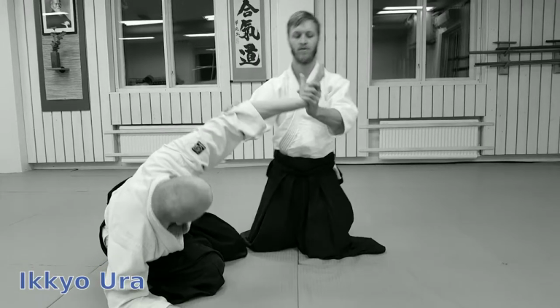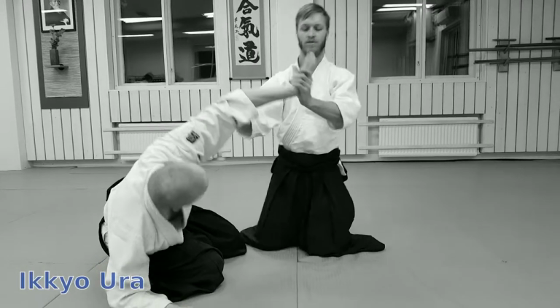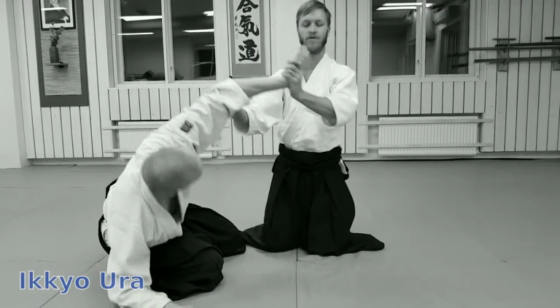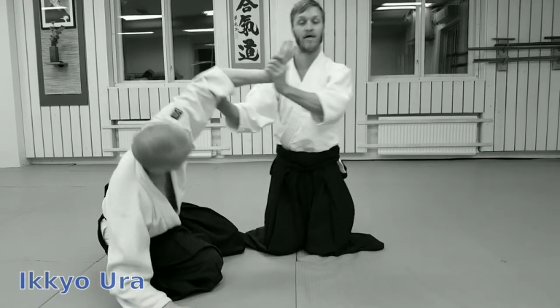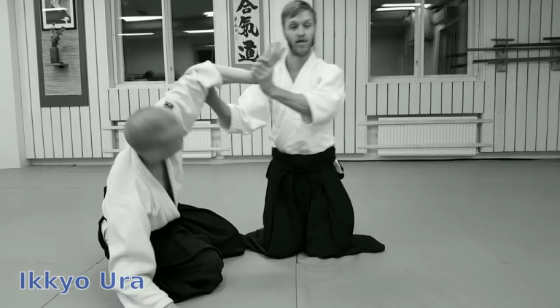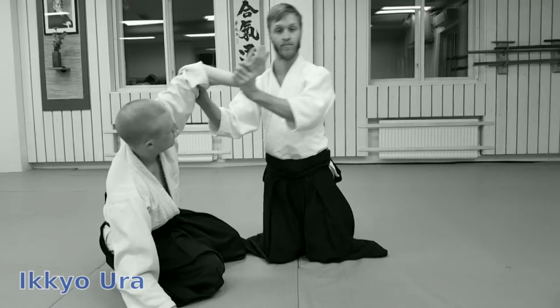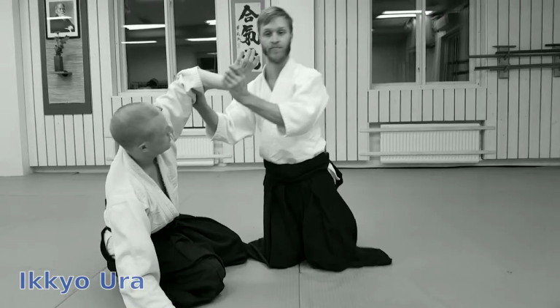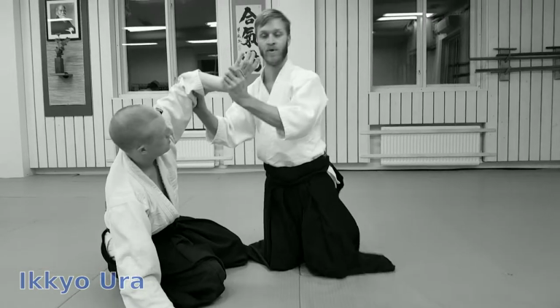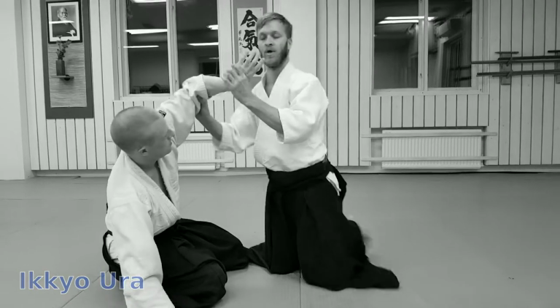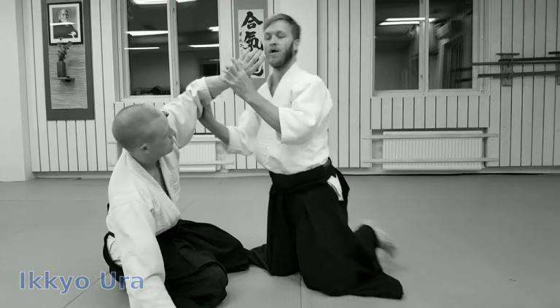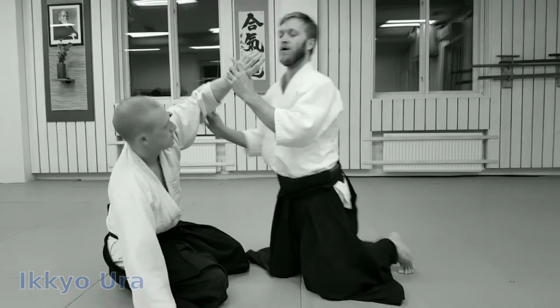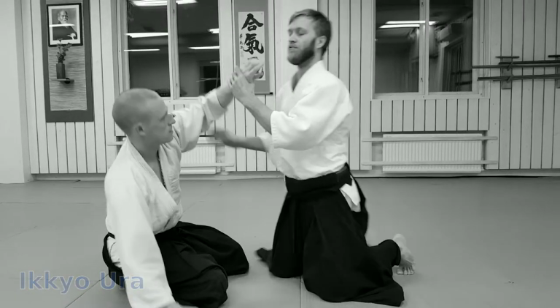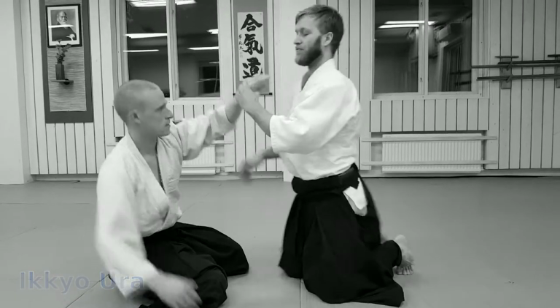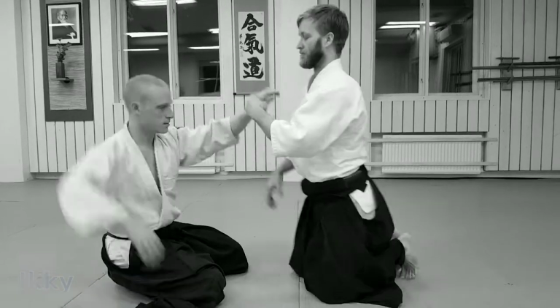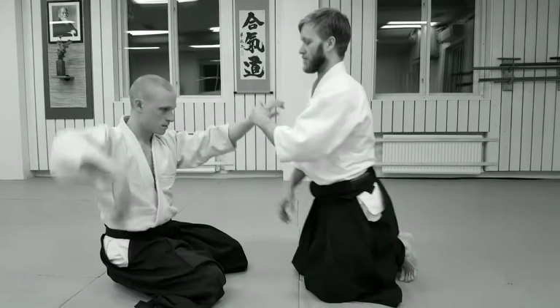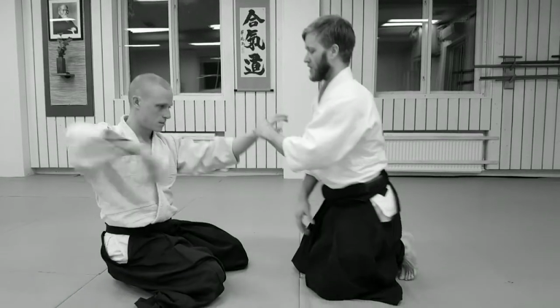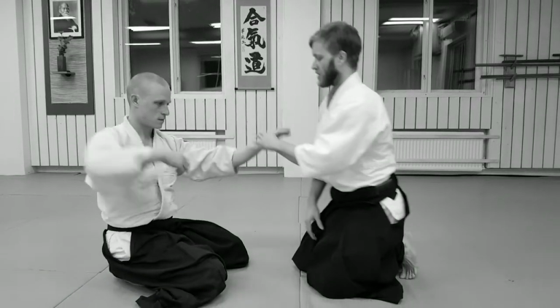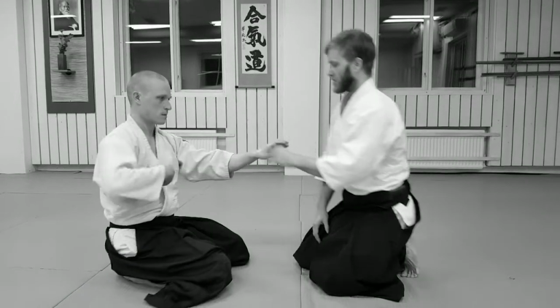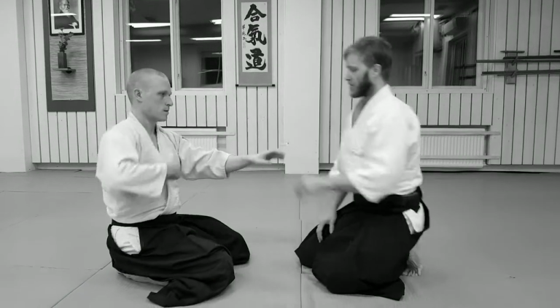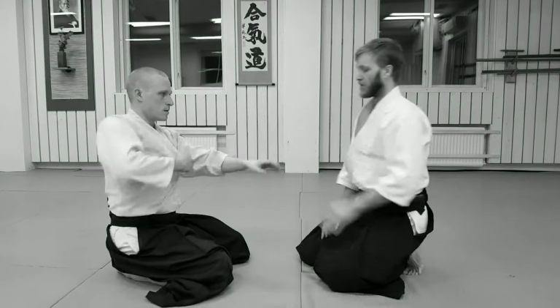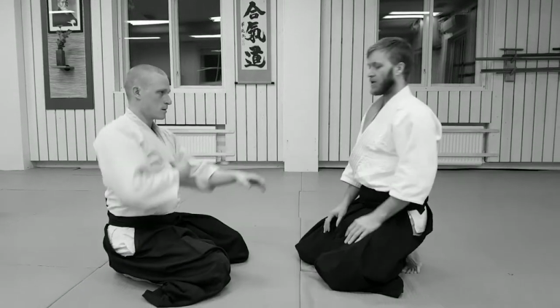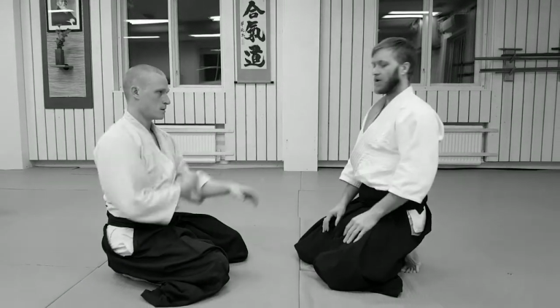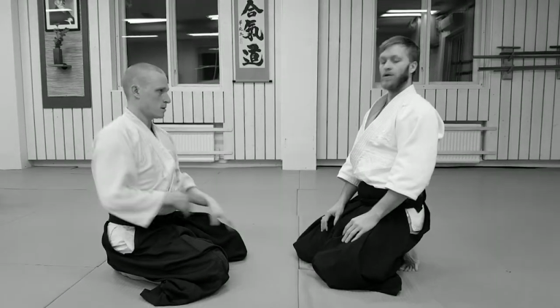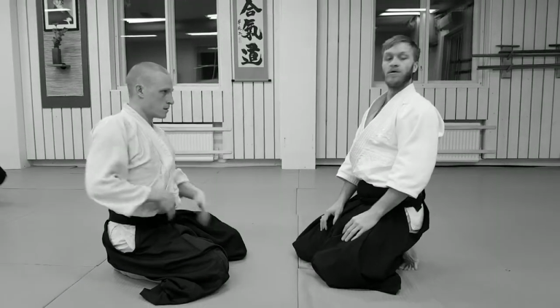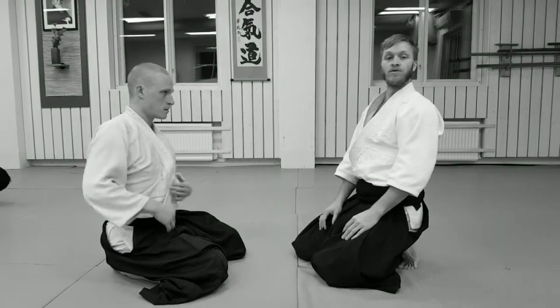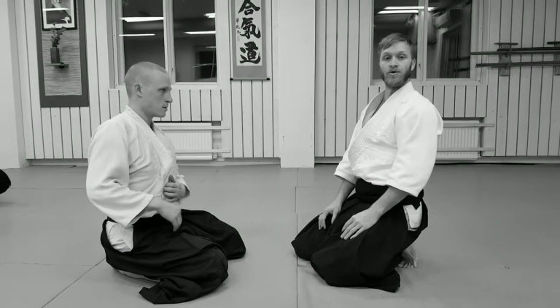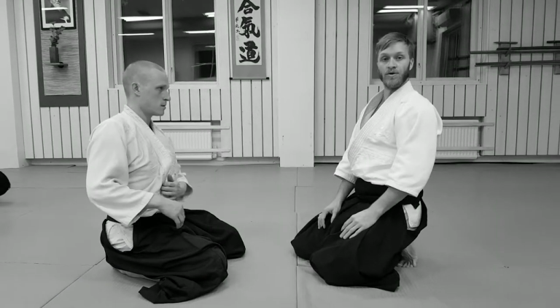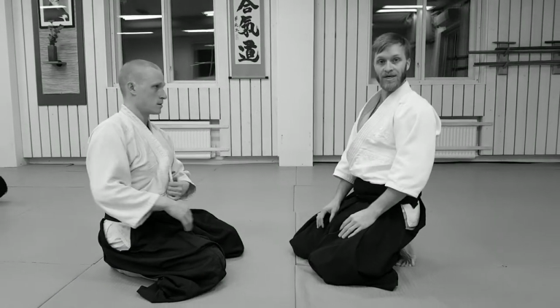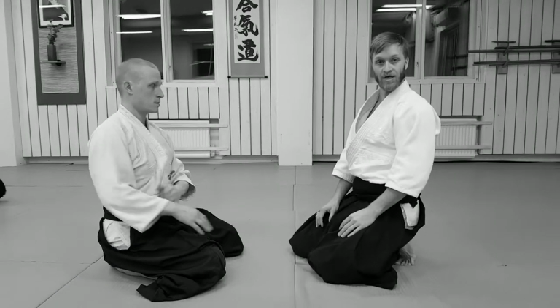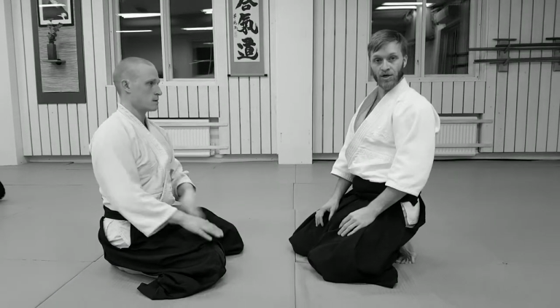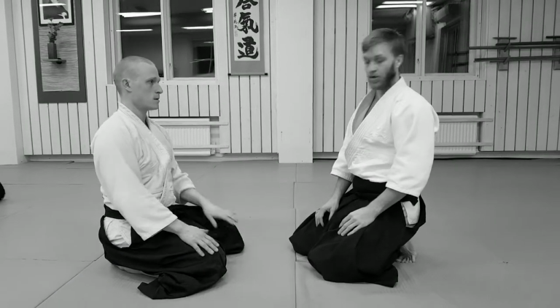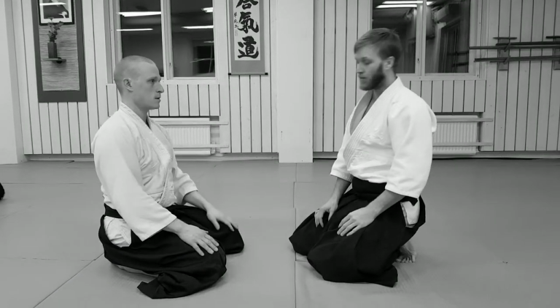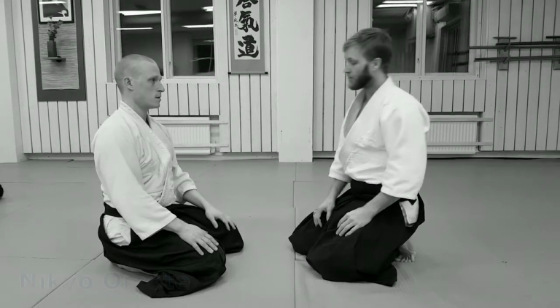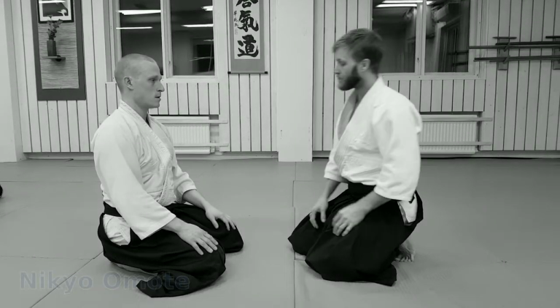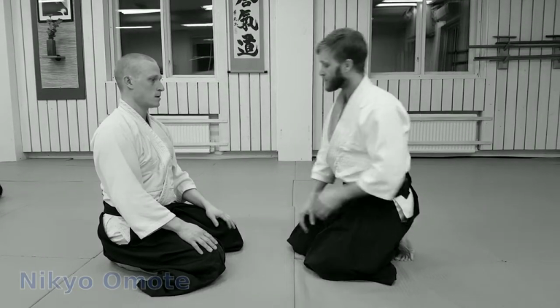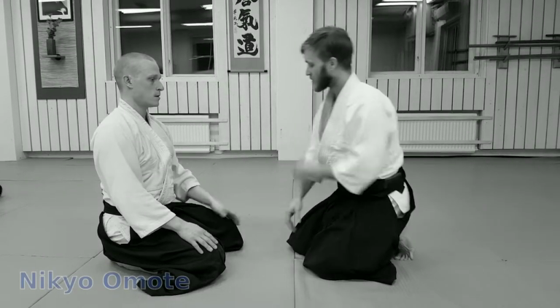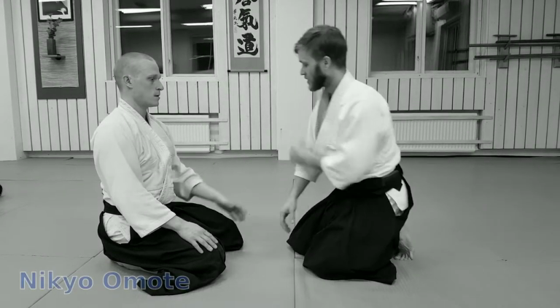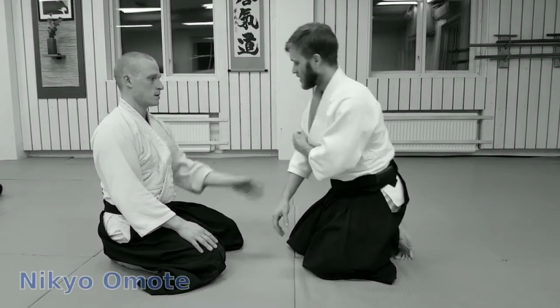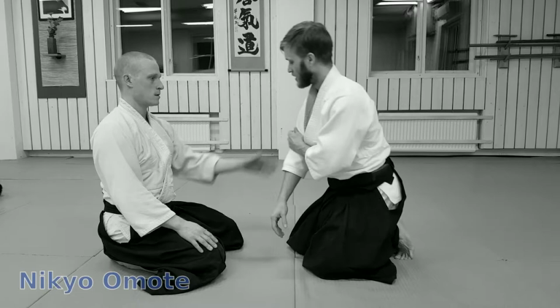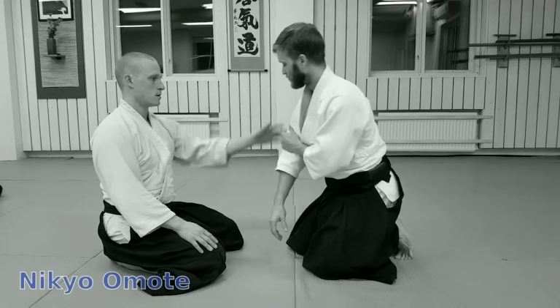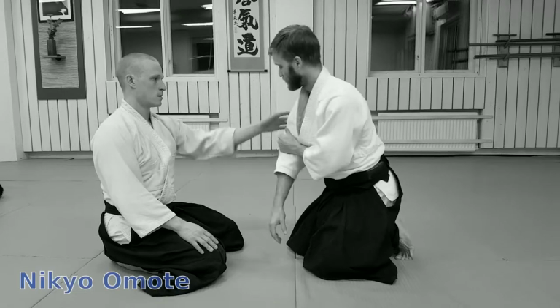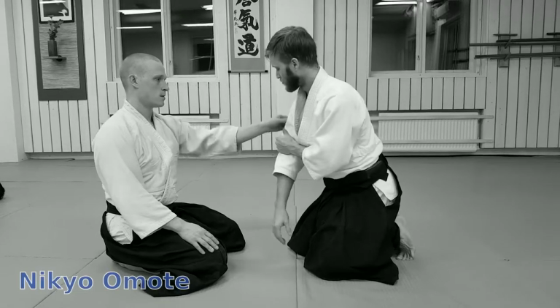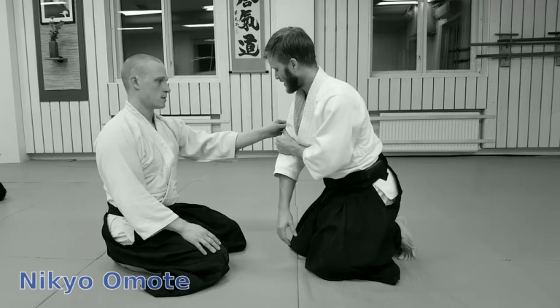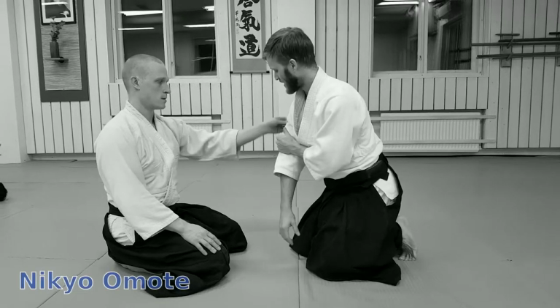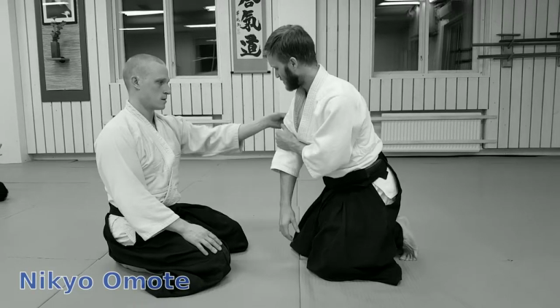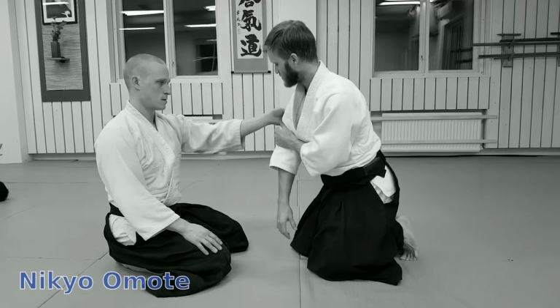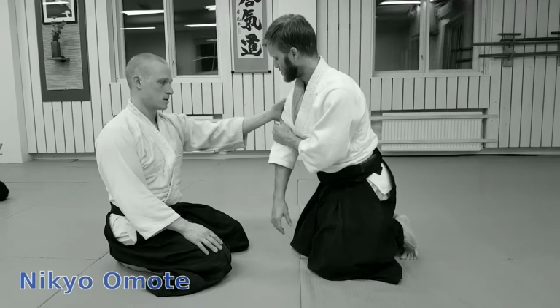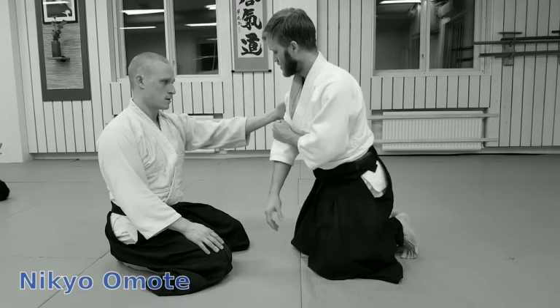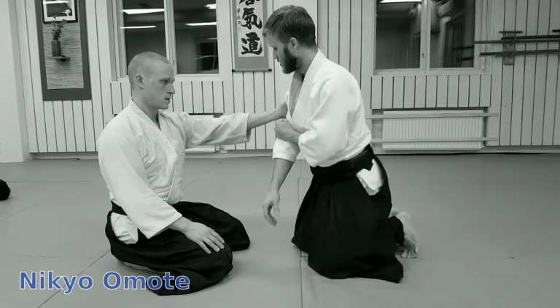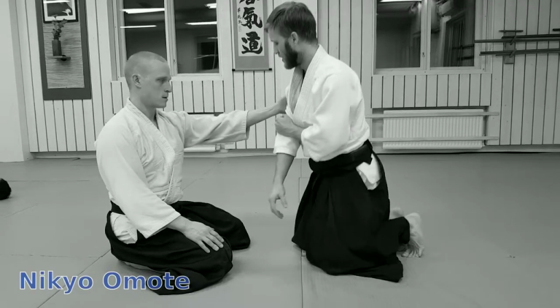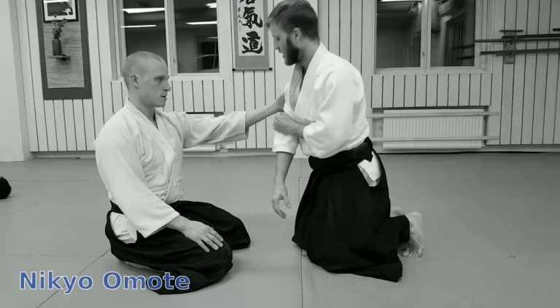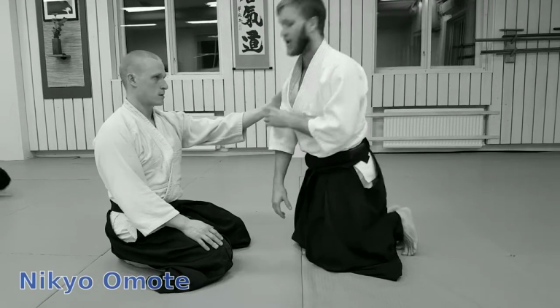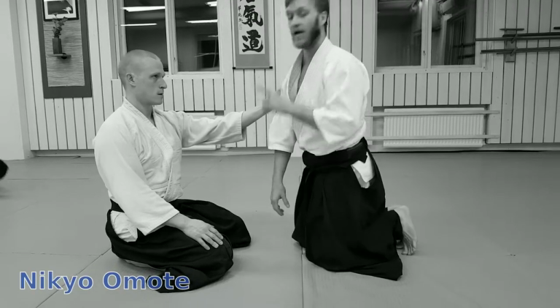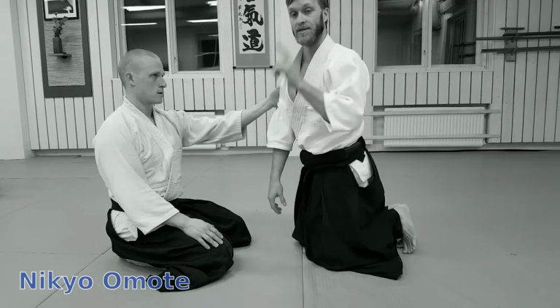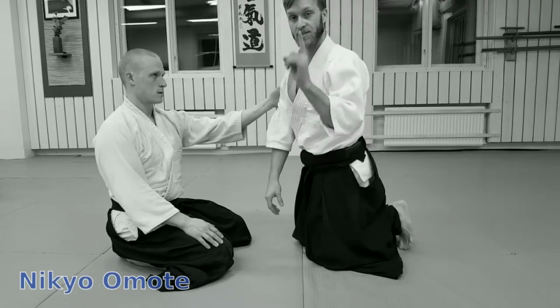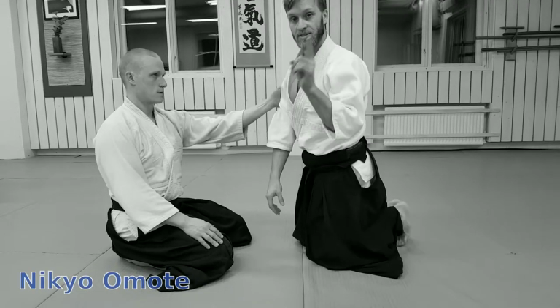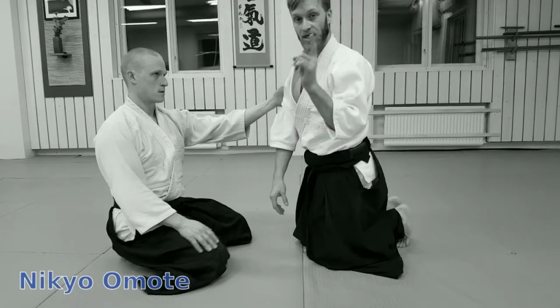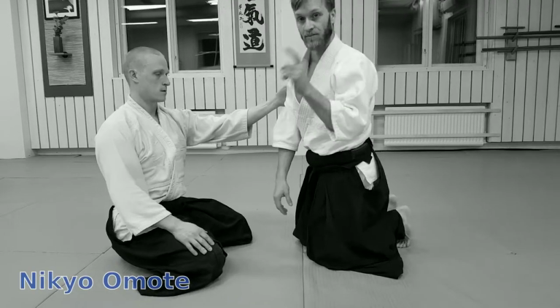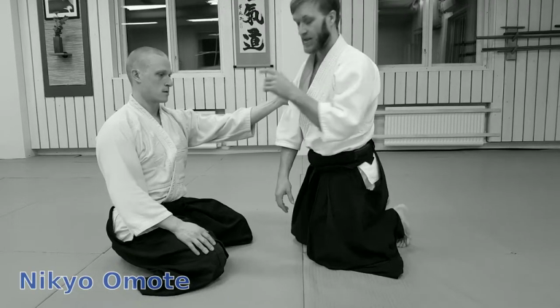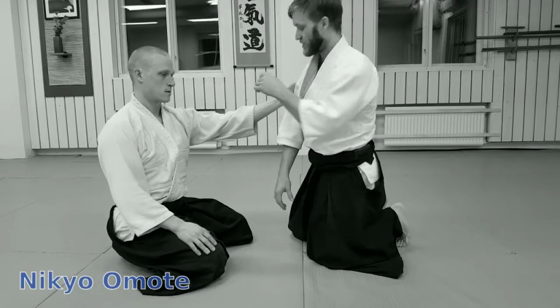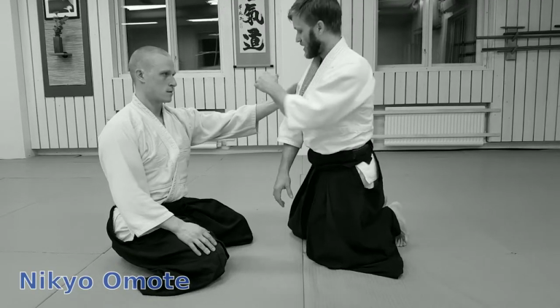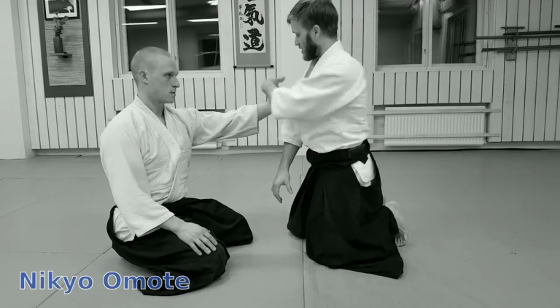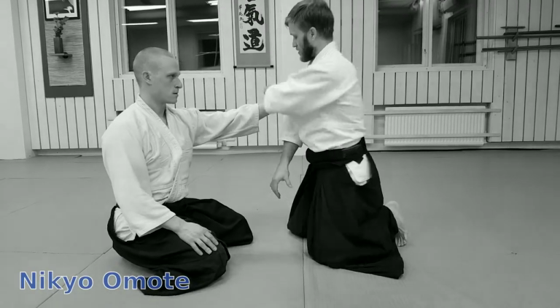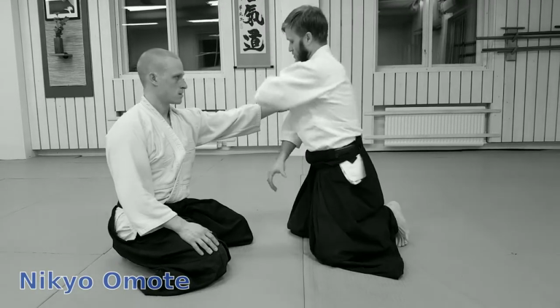Ikkyo. So Nikyo — when it grabs, it's the same as Ikkyo.